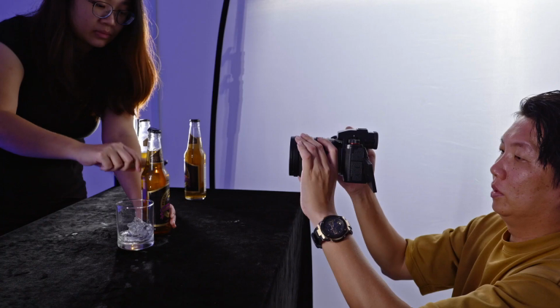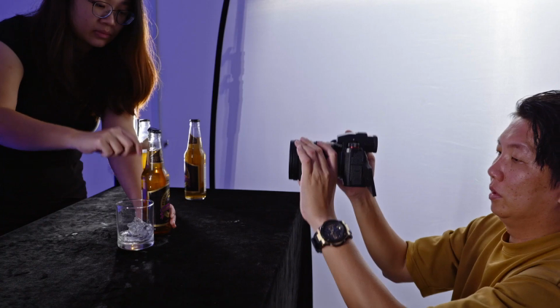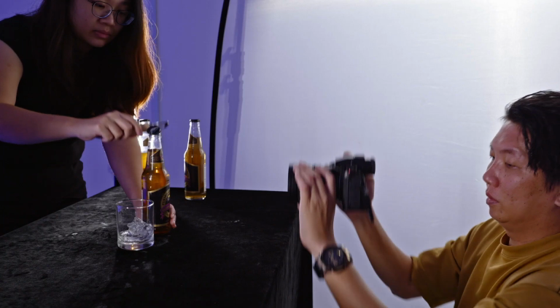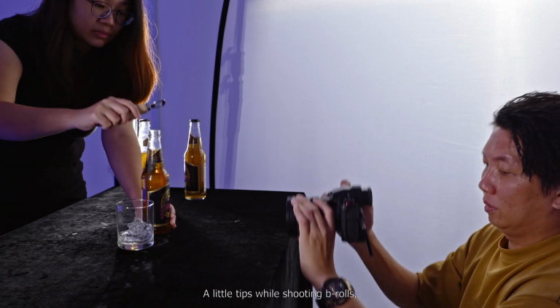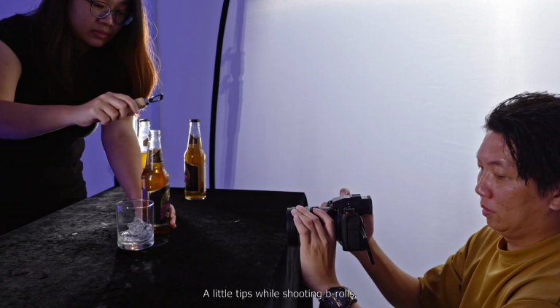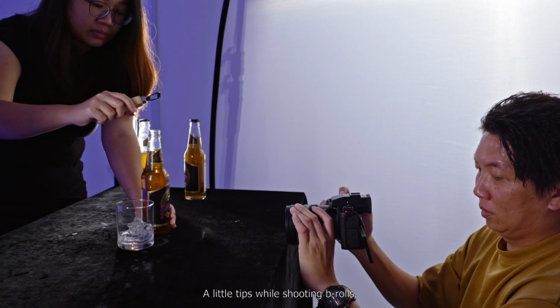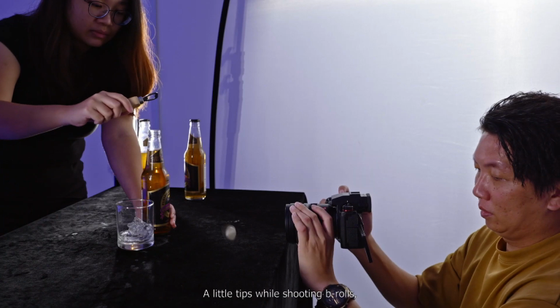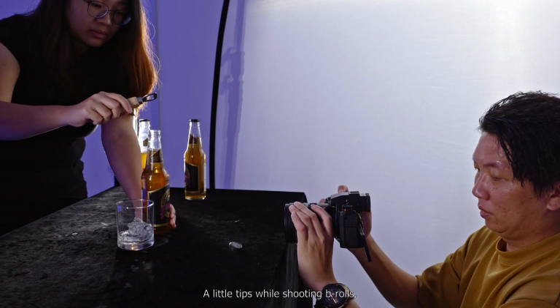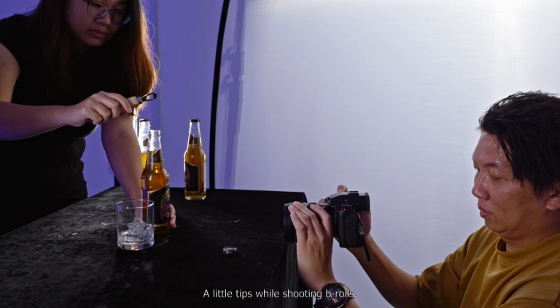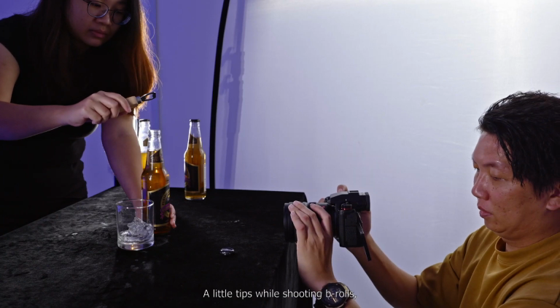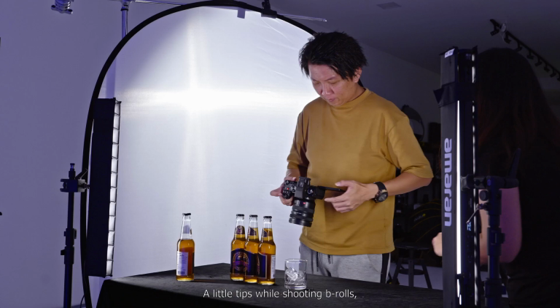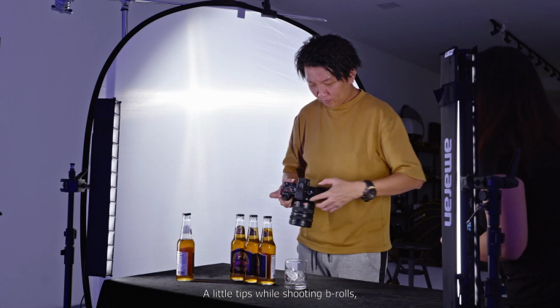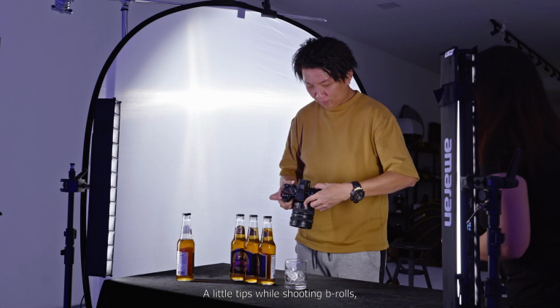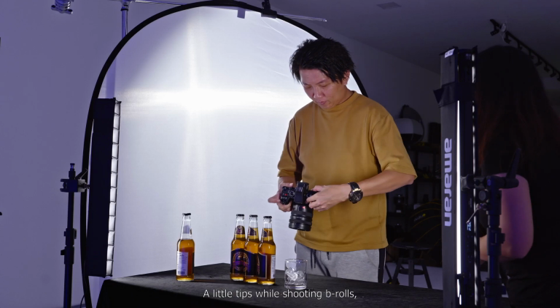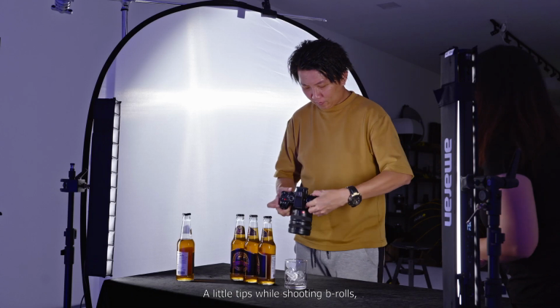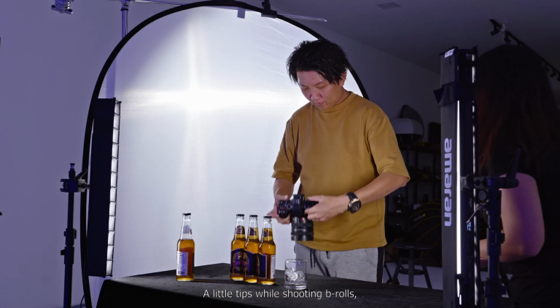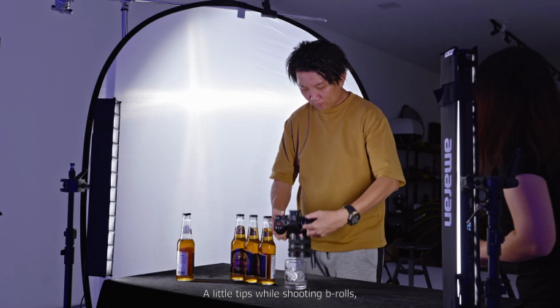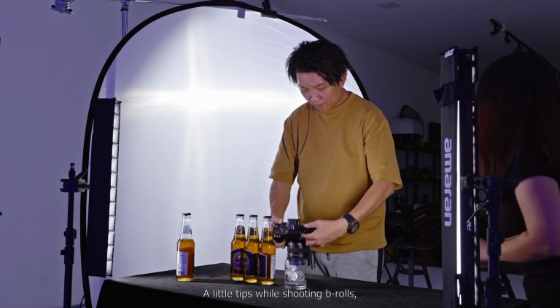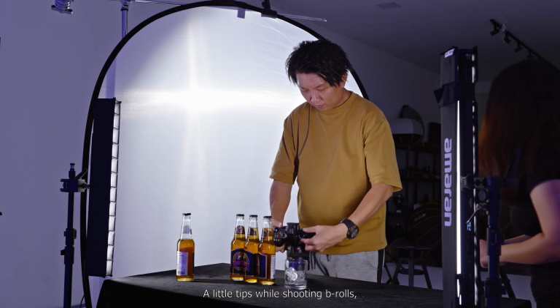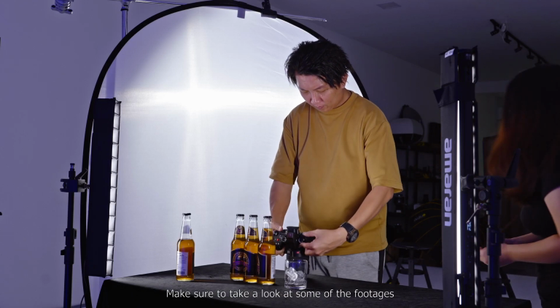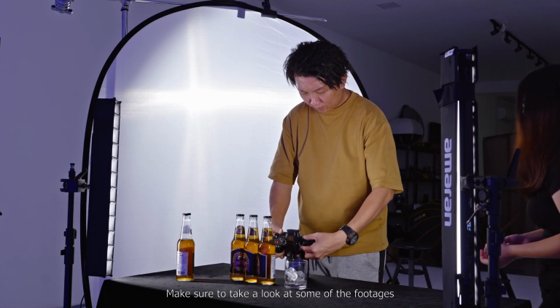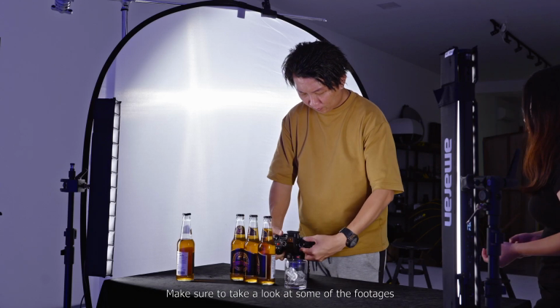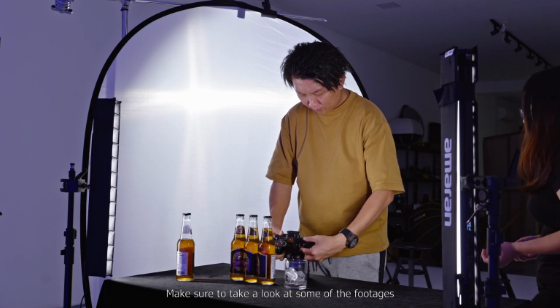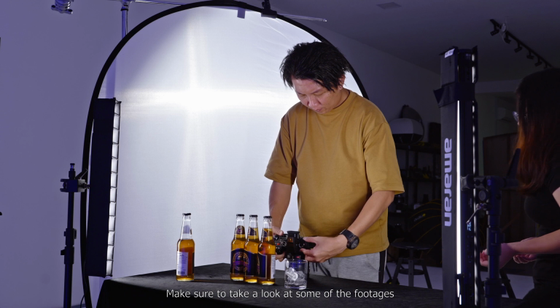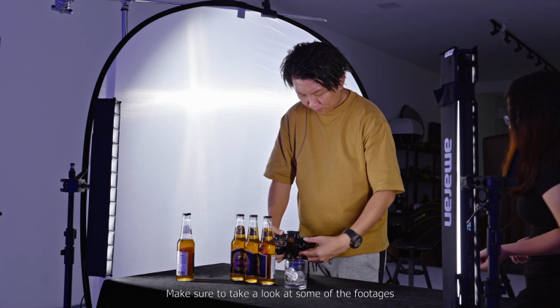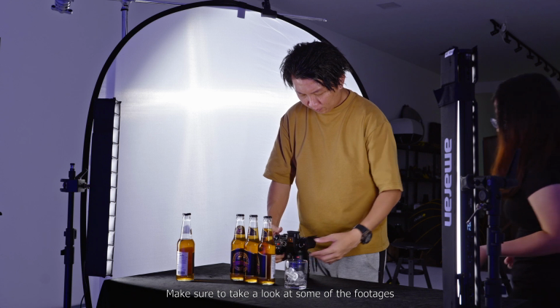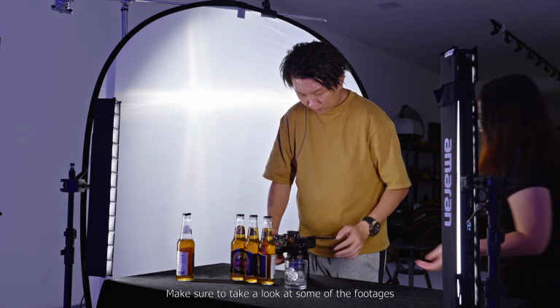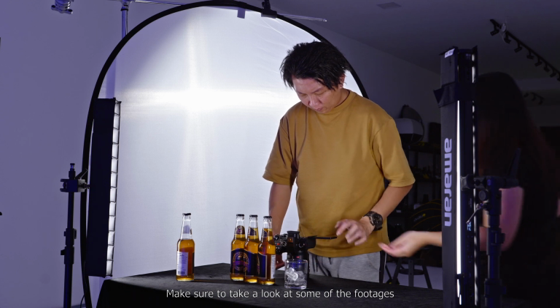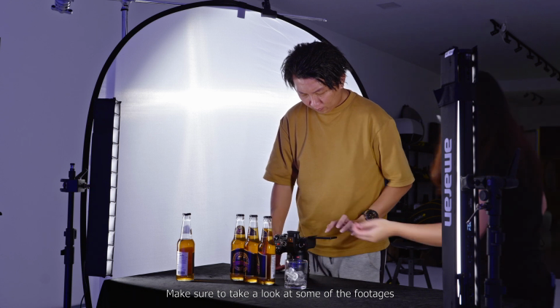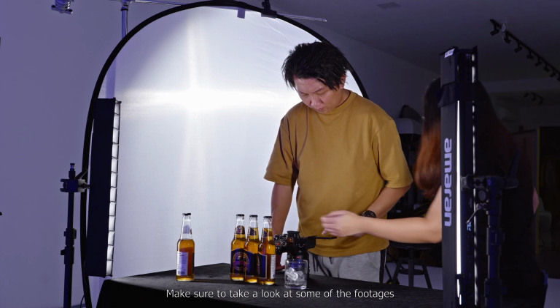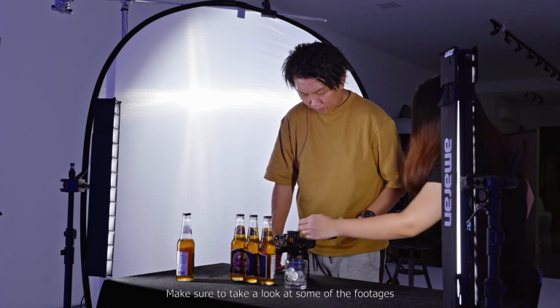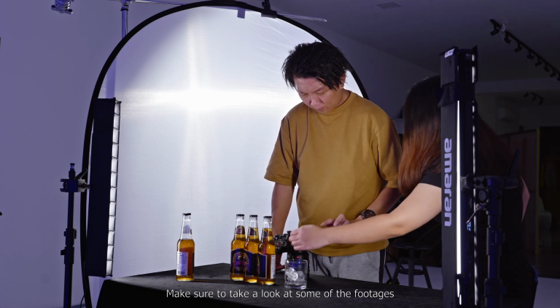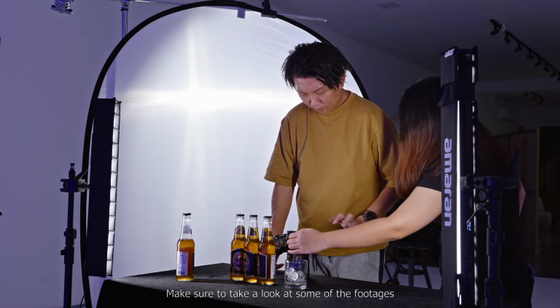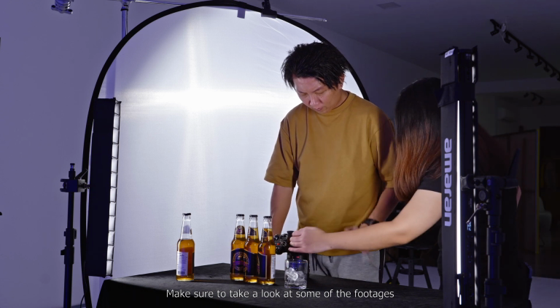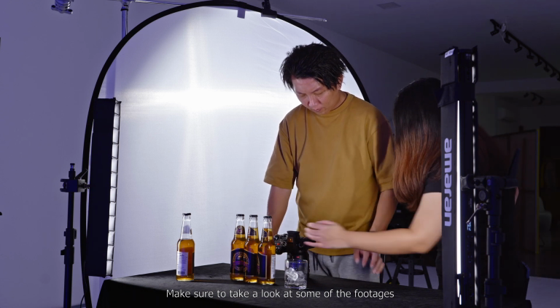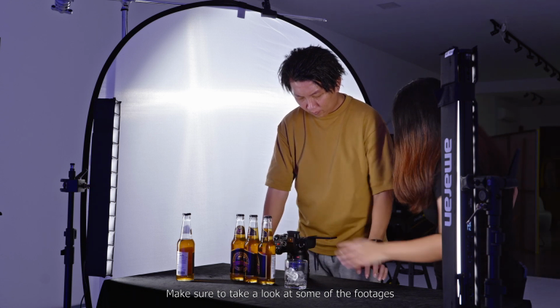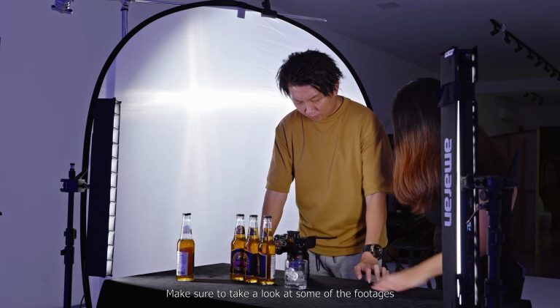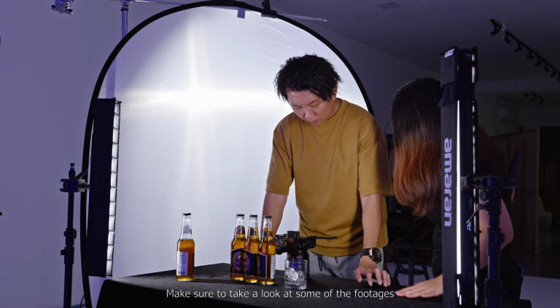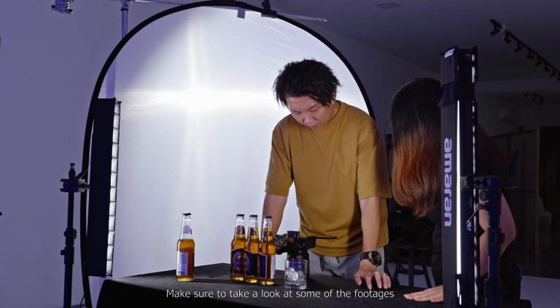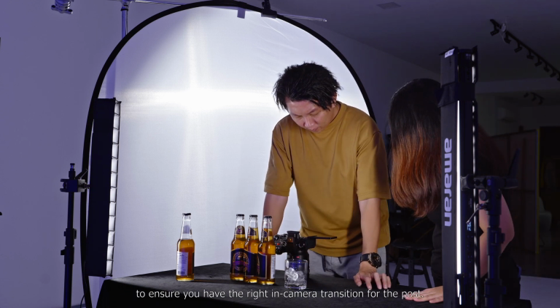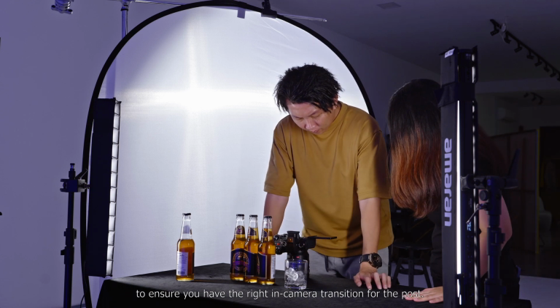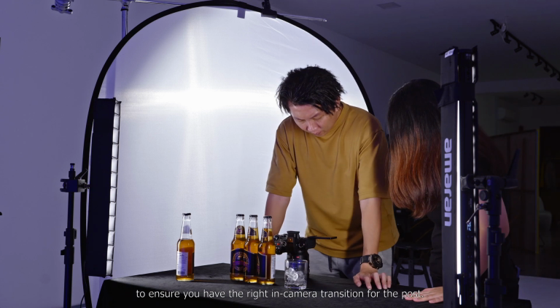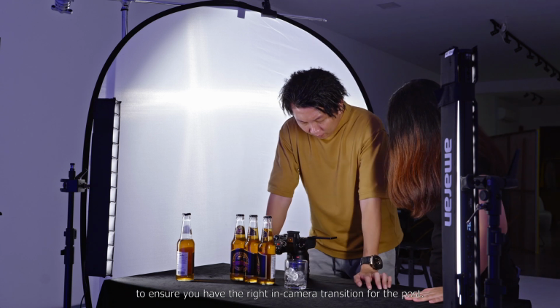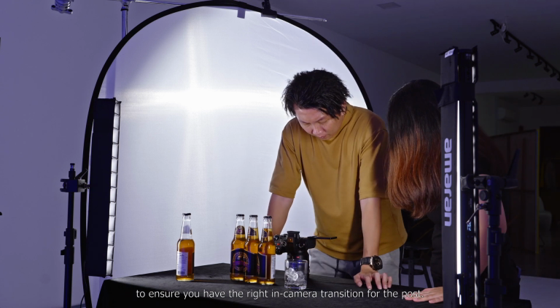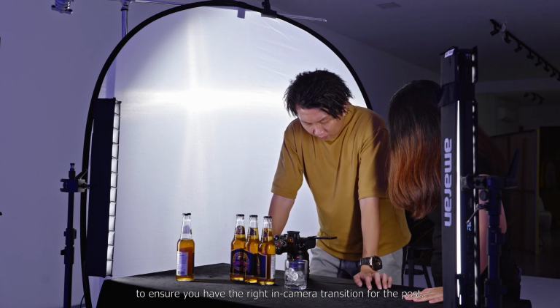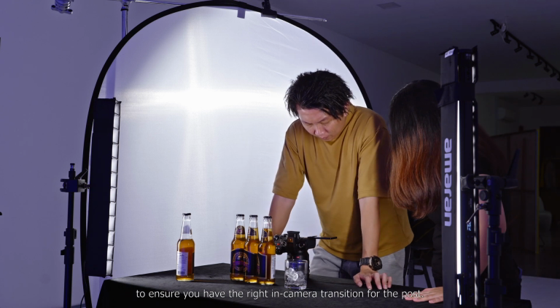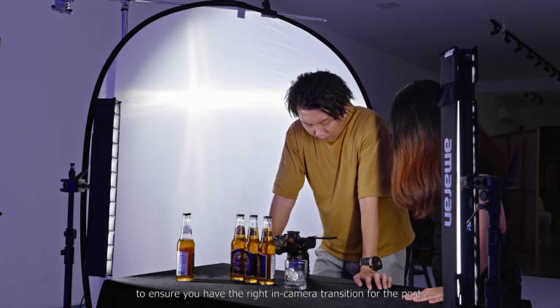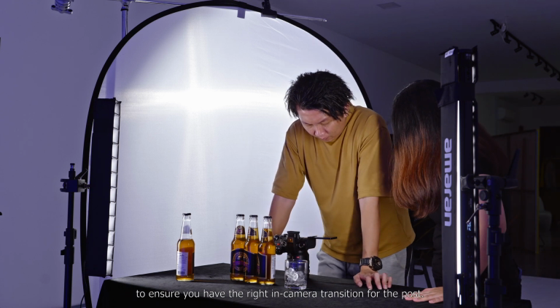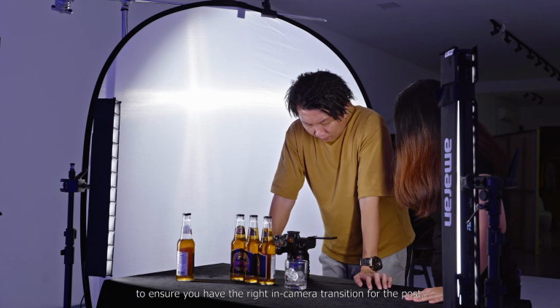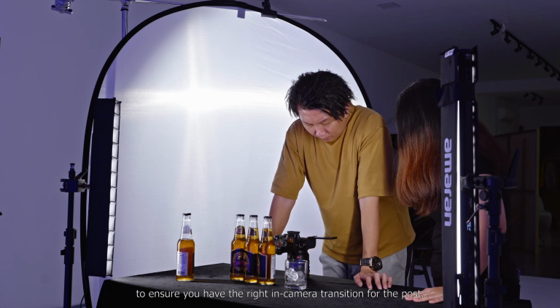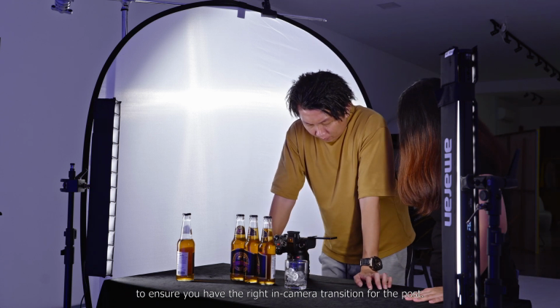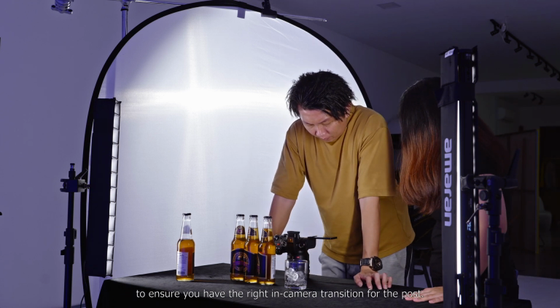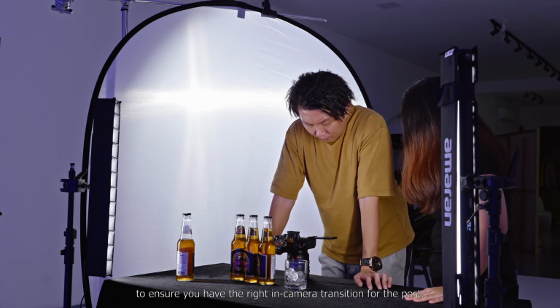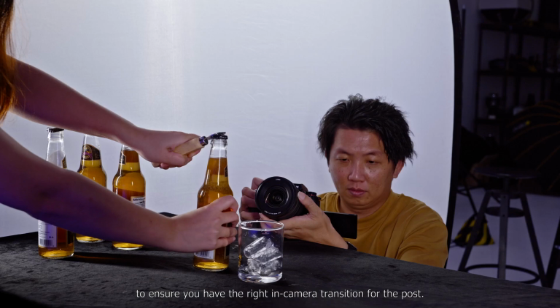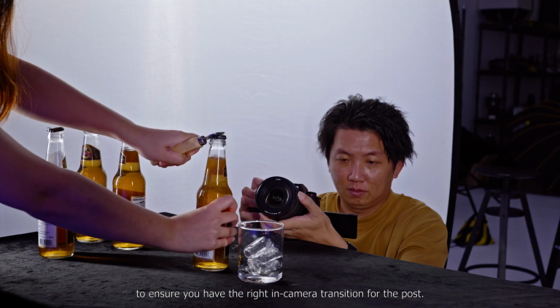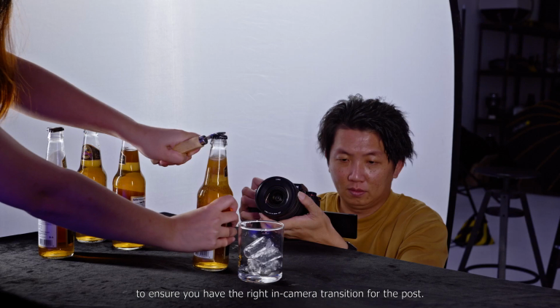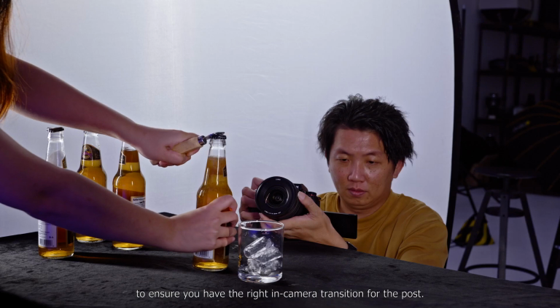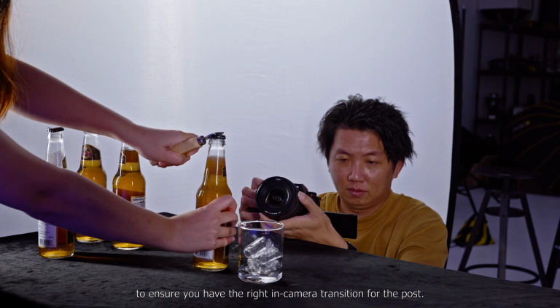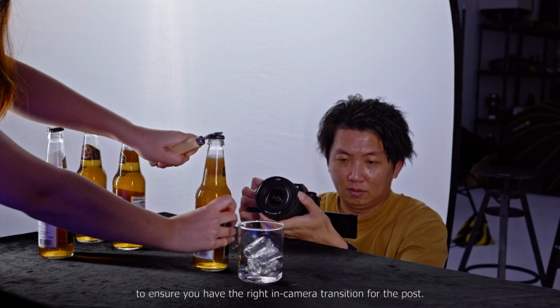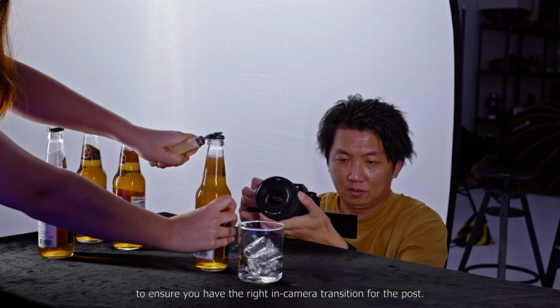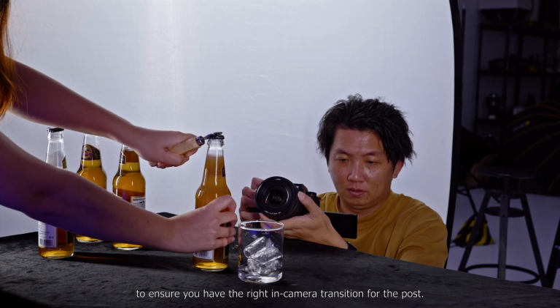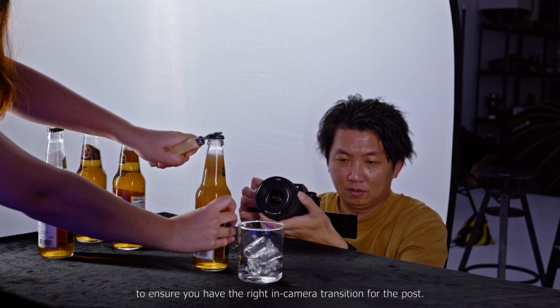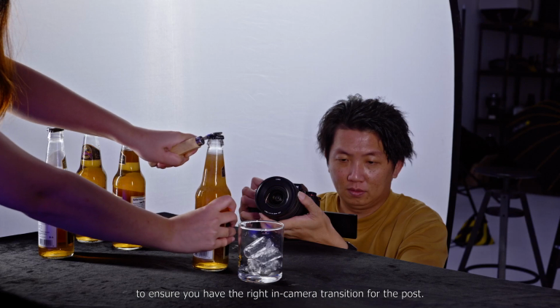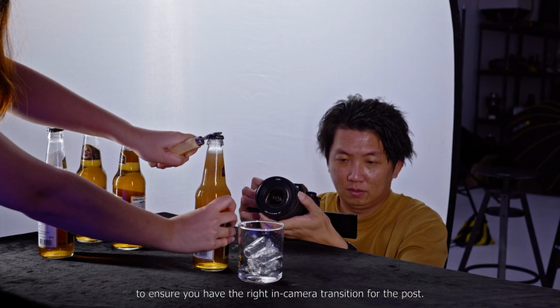A little tip while shooting b-rolls: make sure to take a look at some of the footage to ensure you have the right in-camera transition for the post.